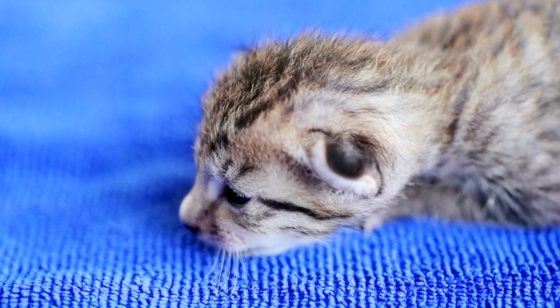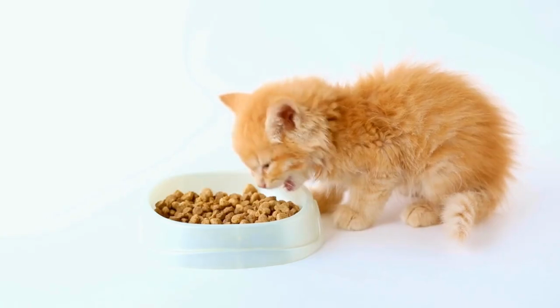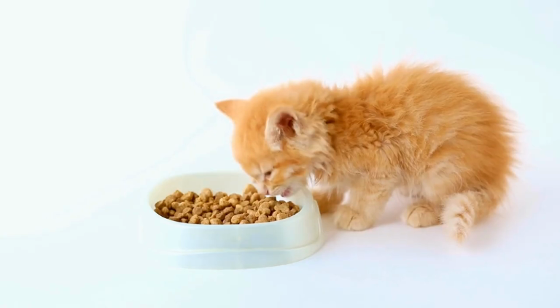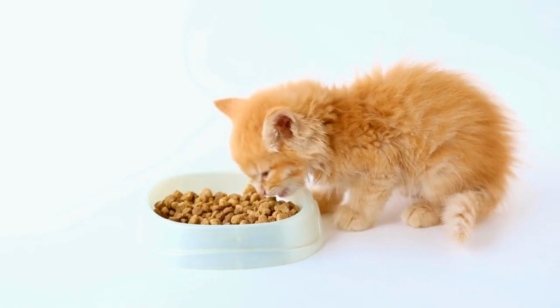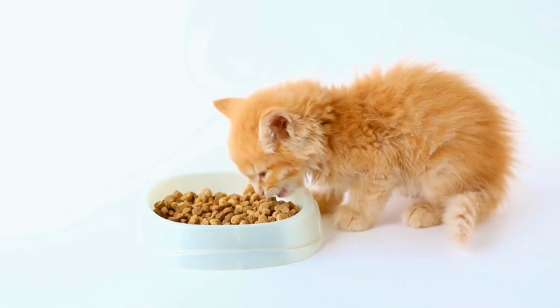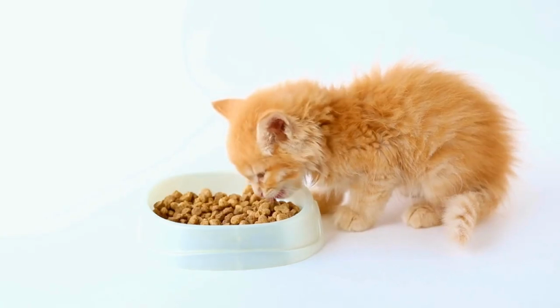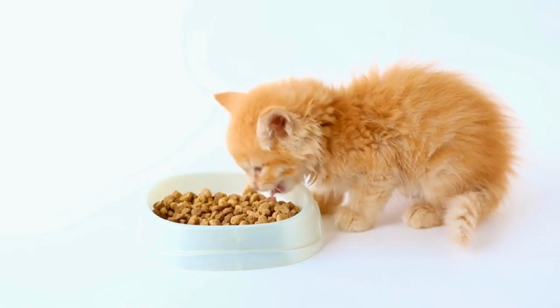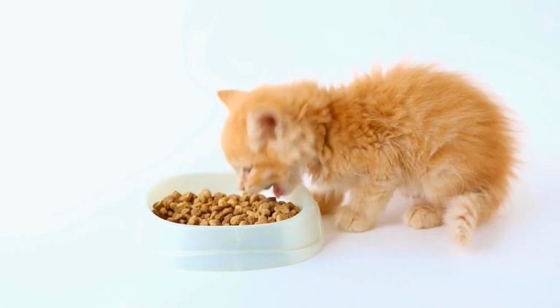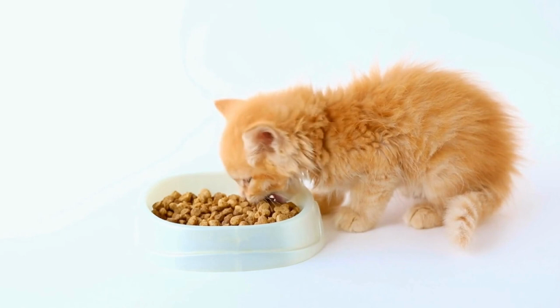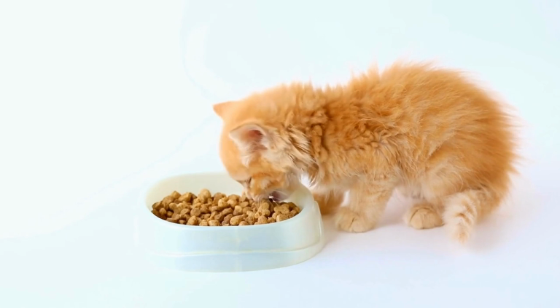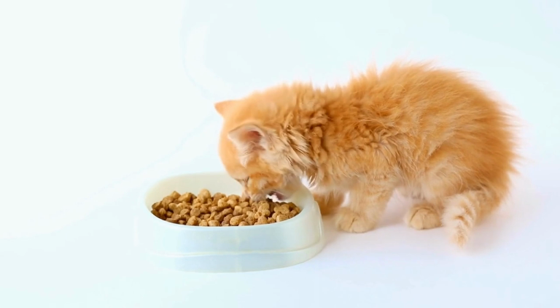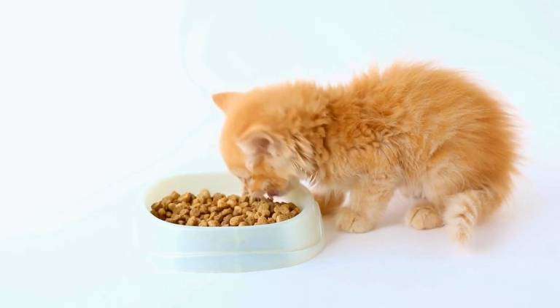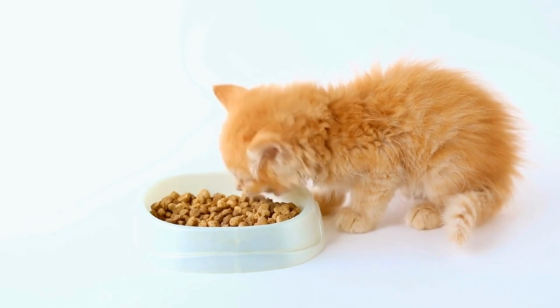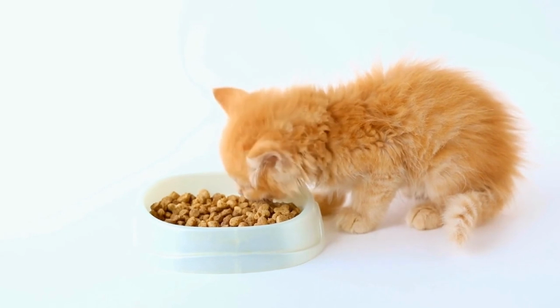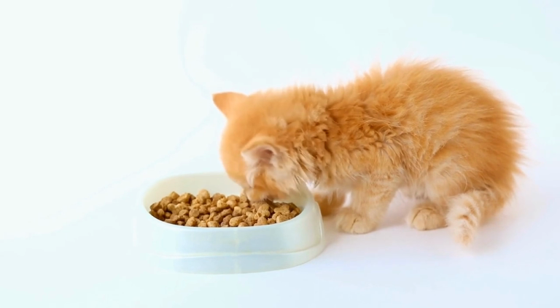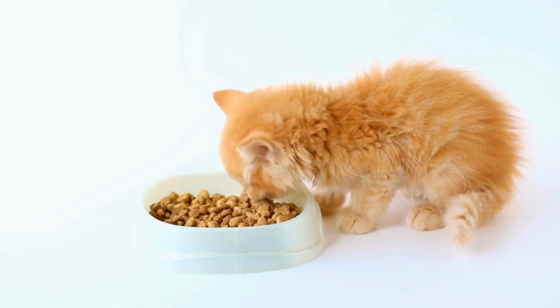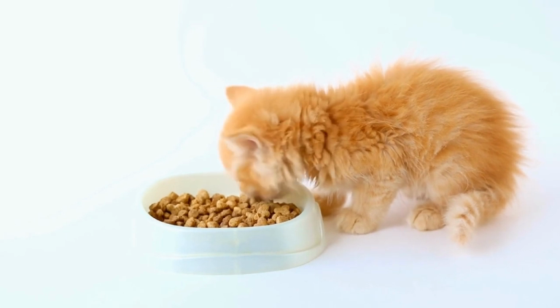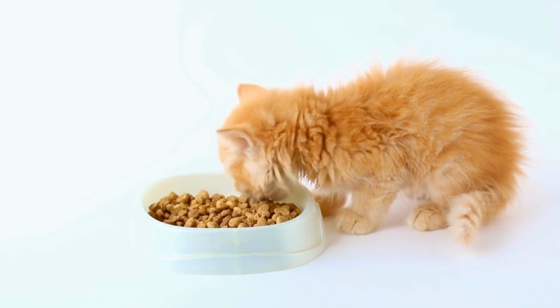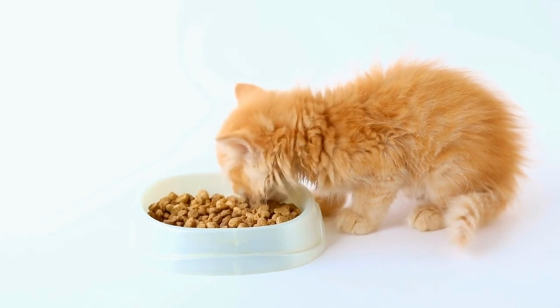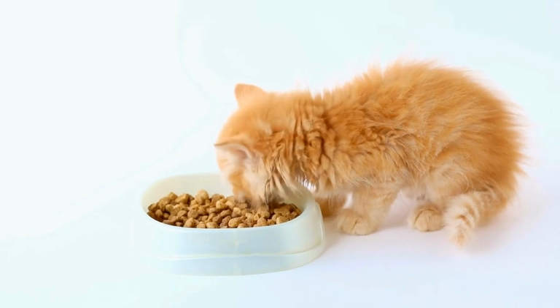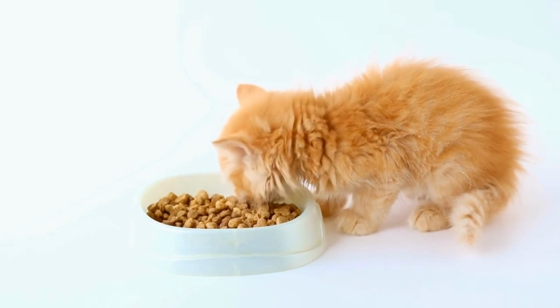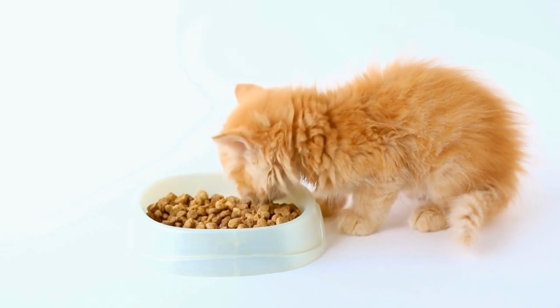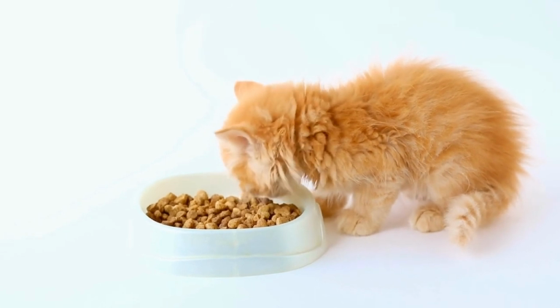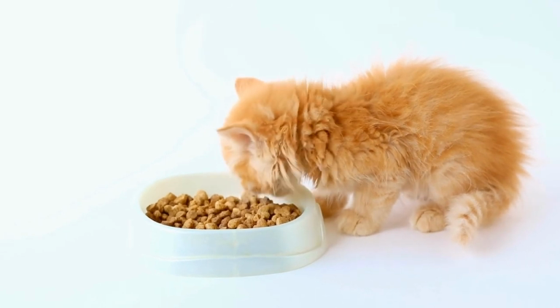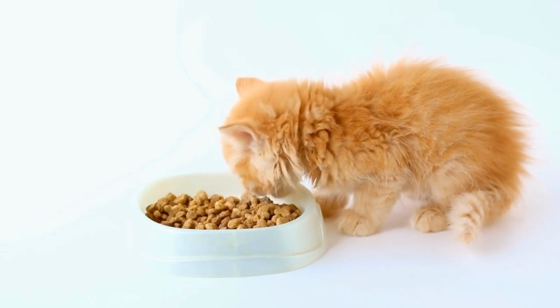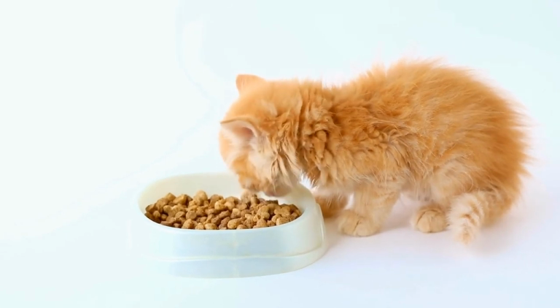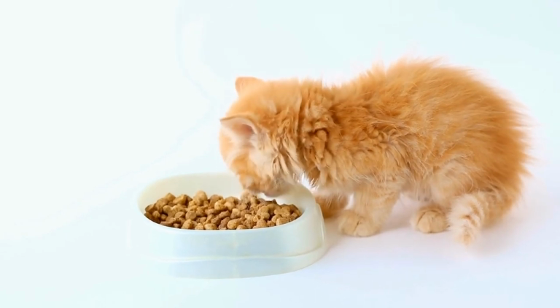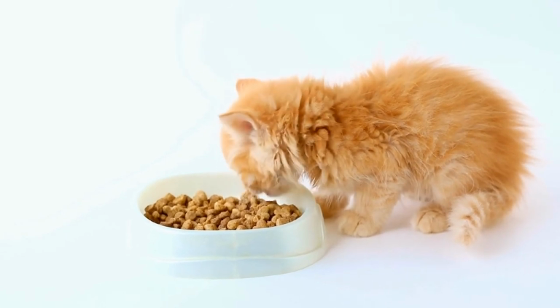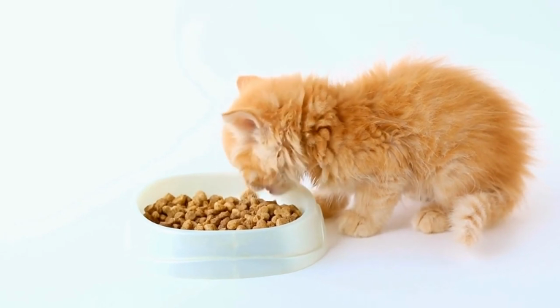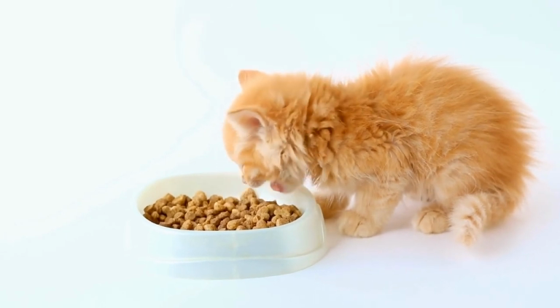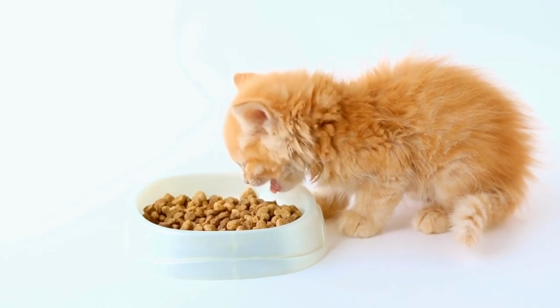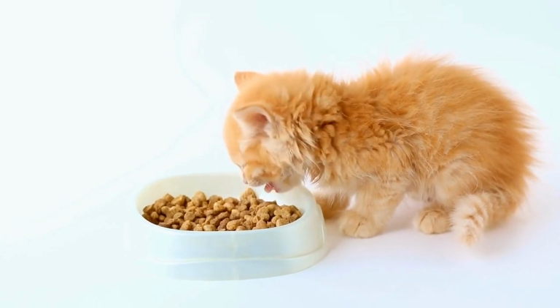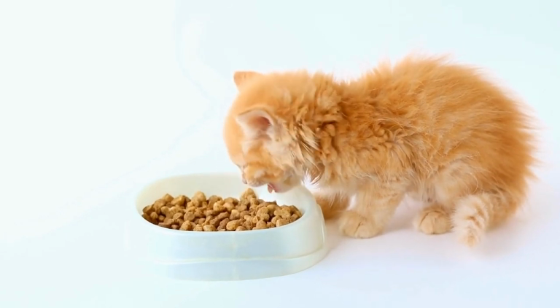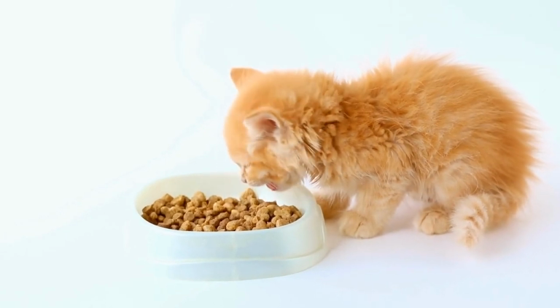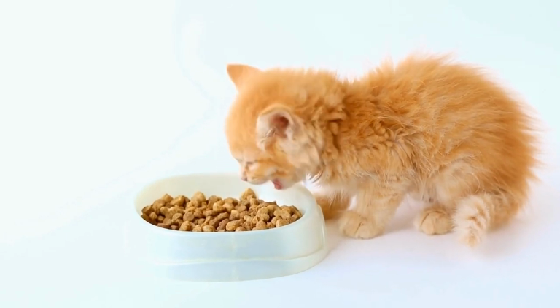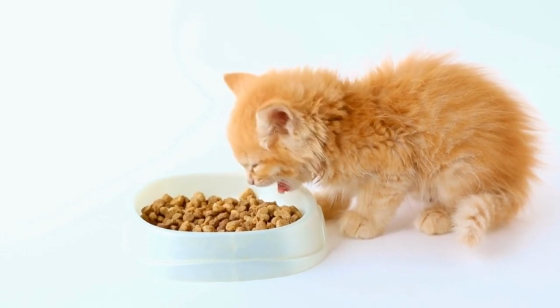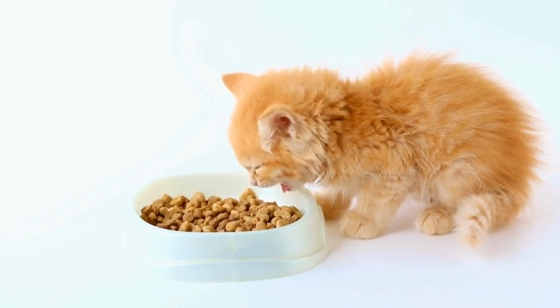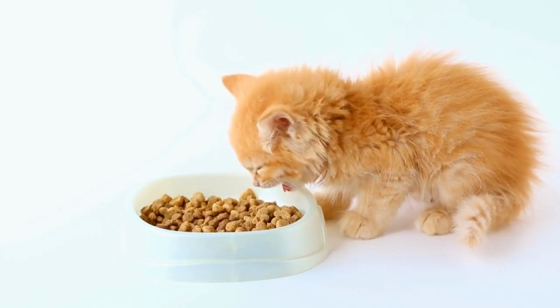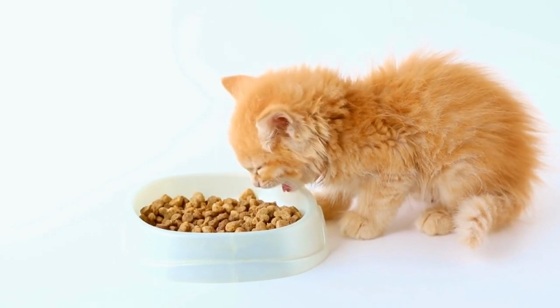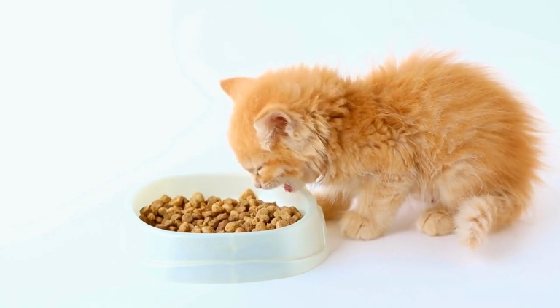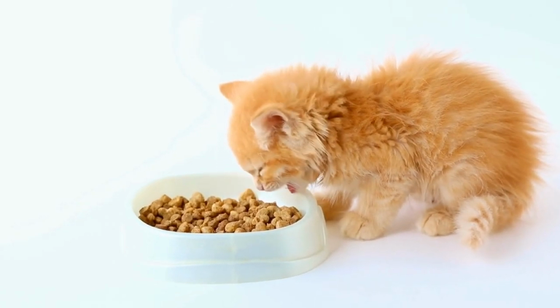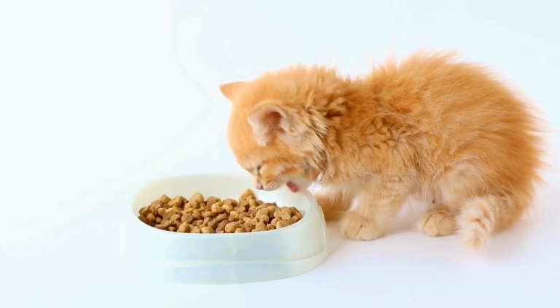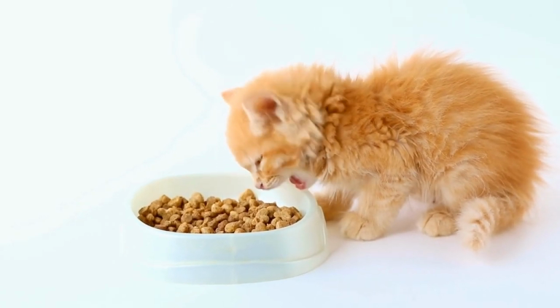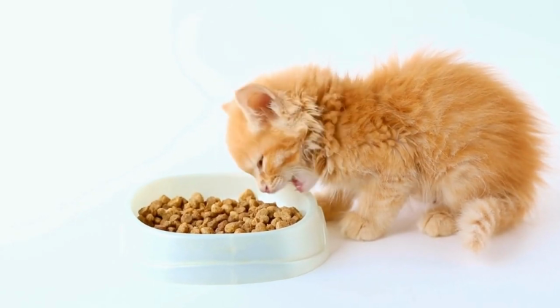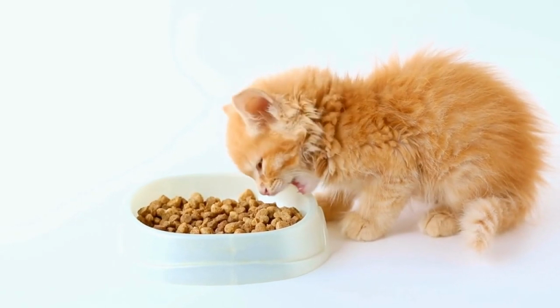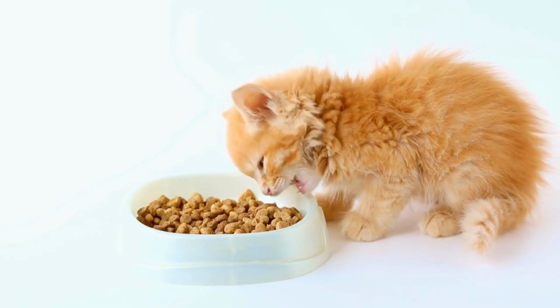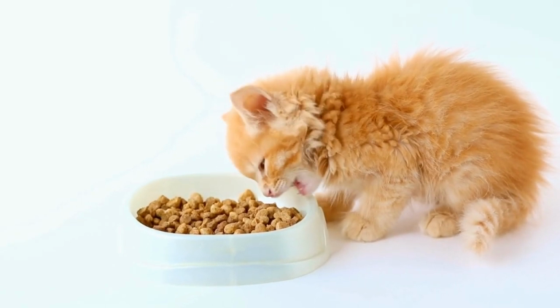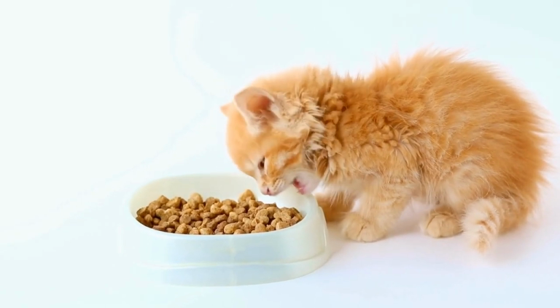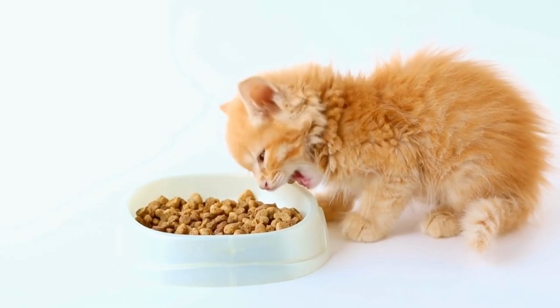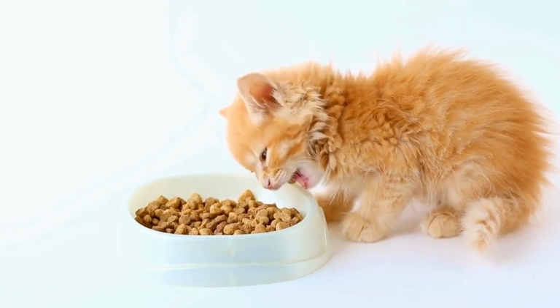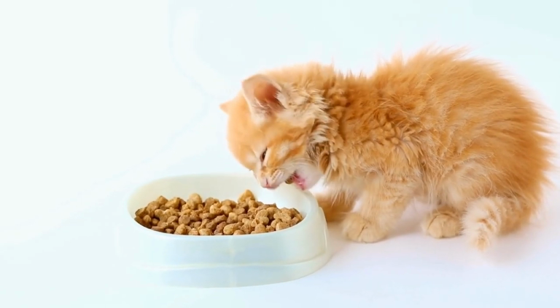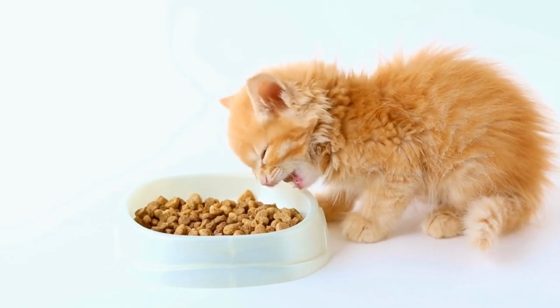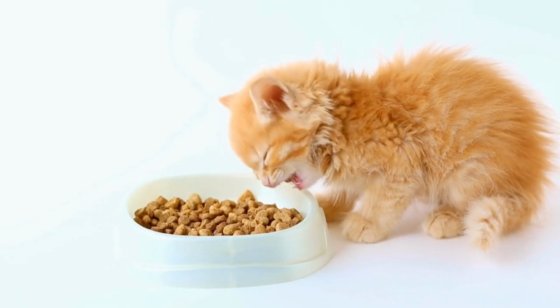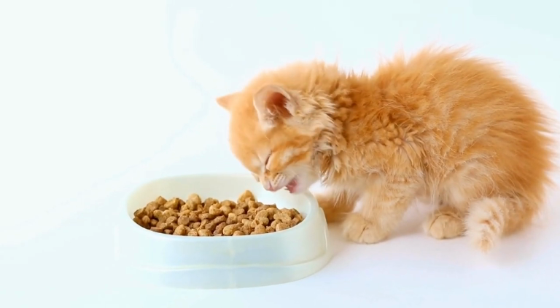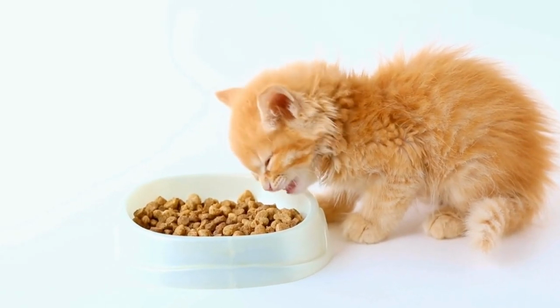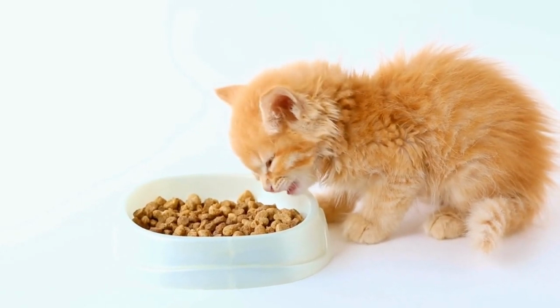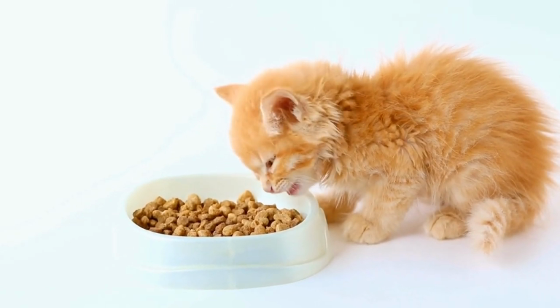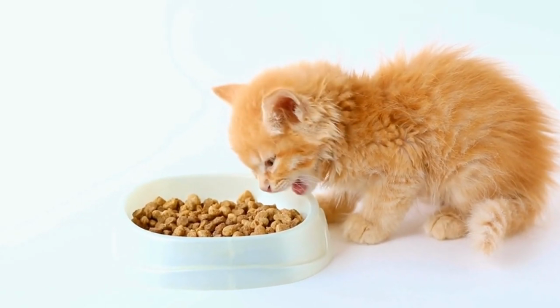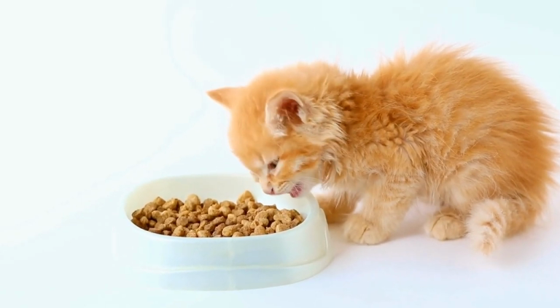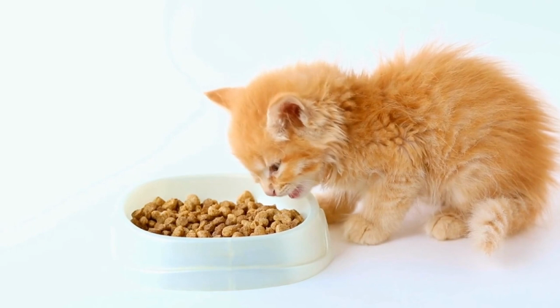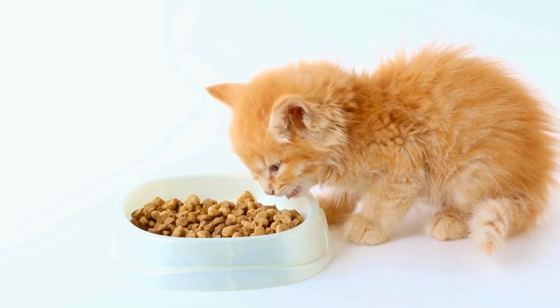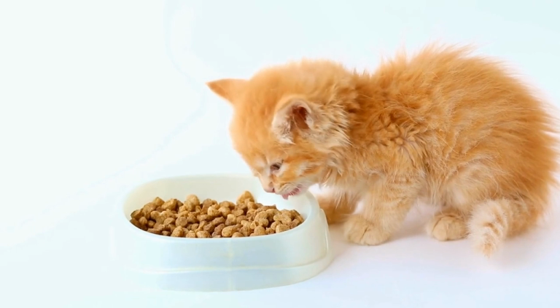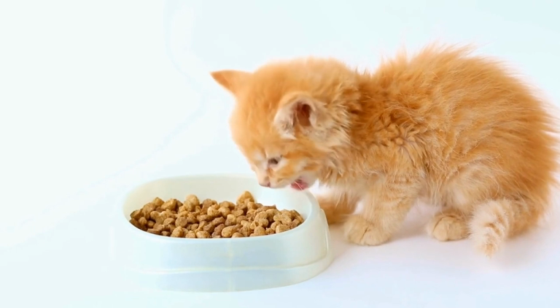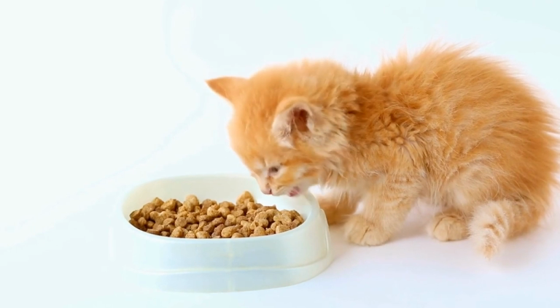In this video, we will explore the various aspects of a cat's sense of balance, focusing on their paws and overall poise.